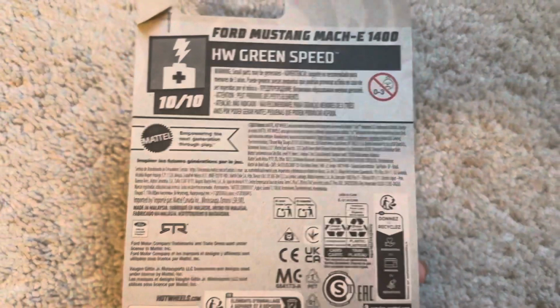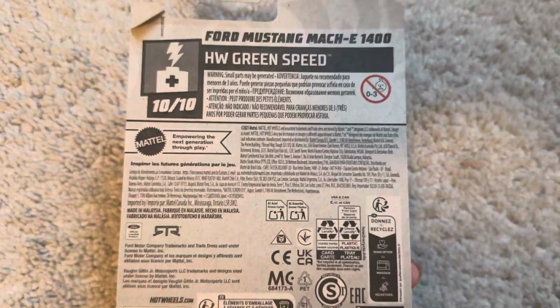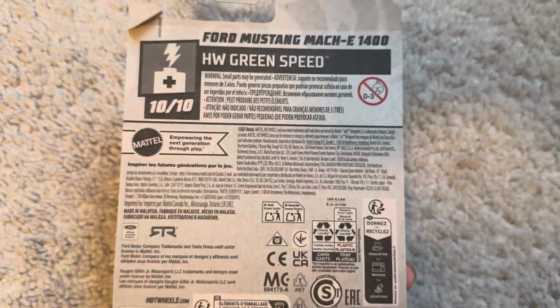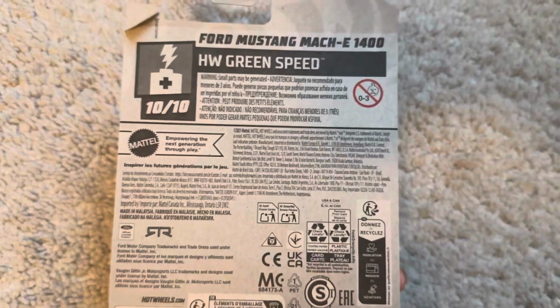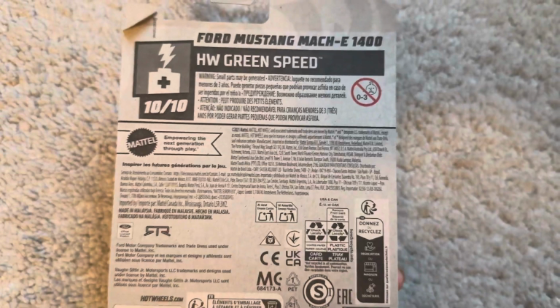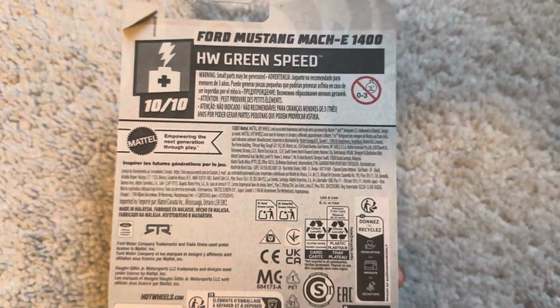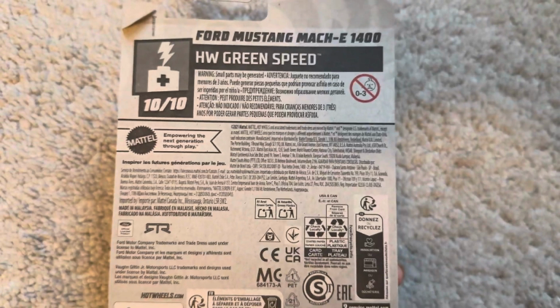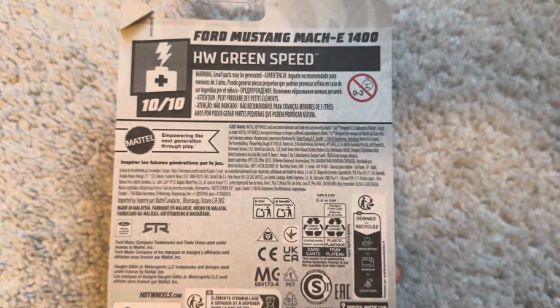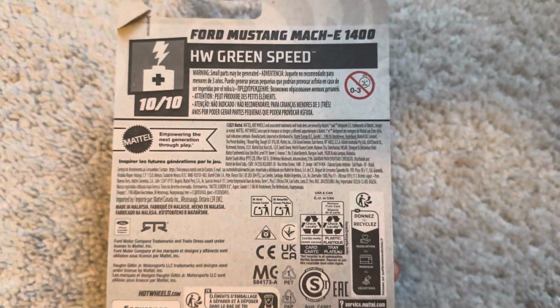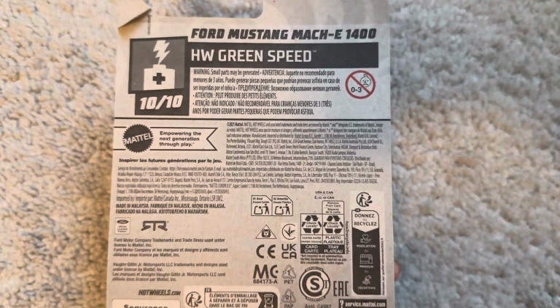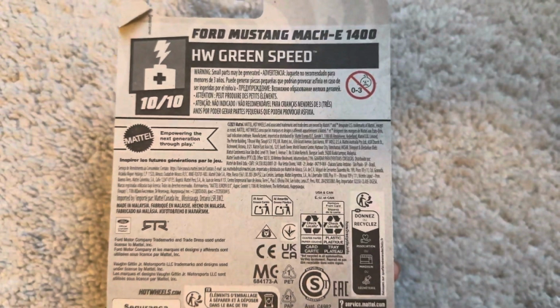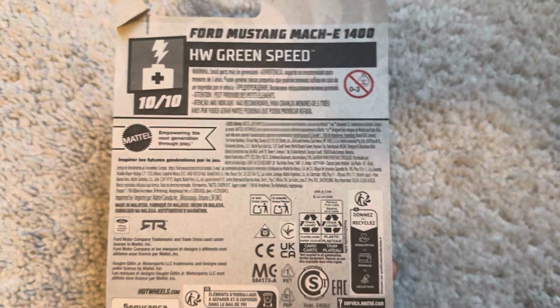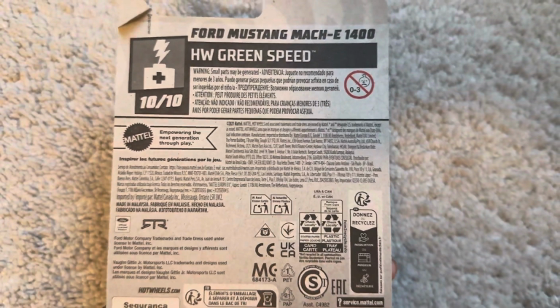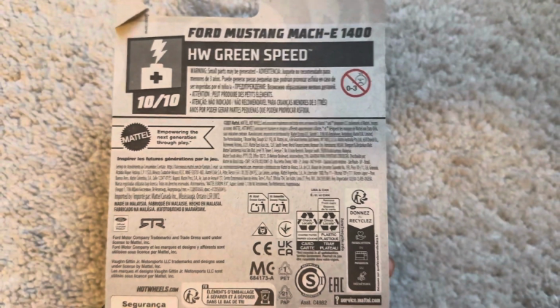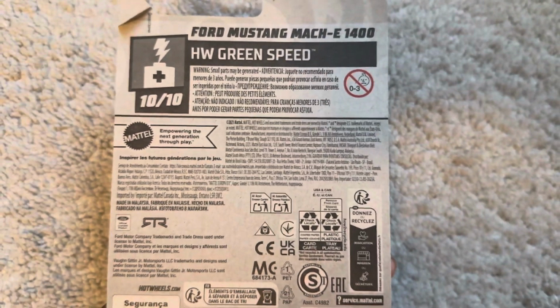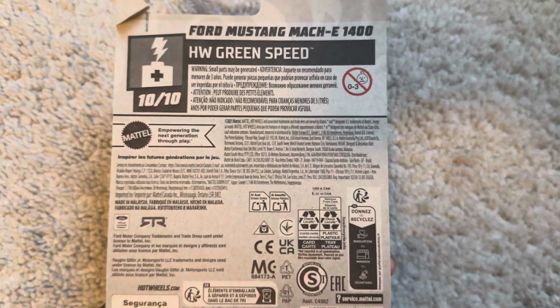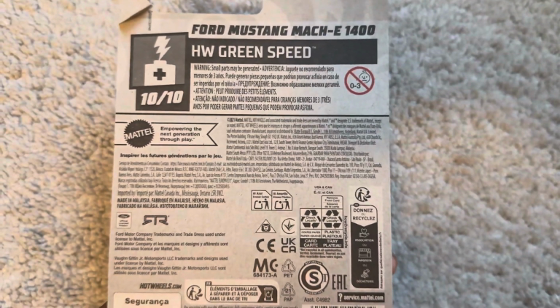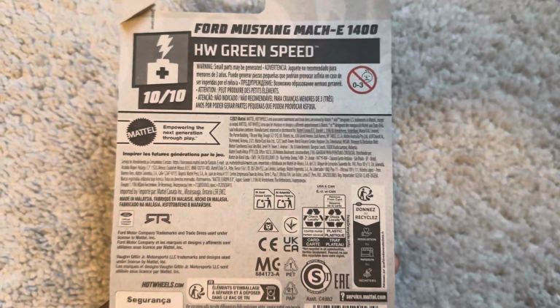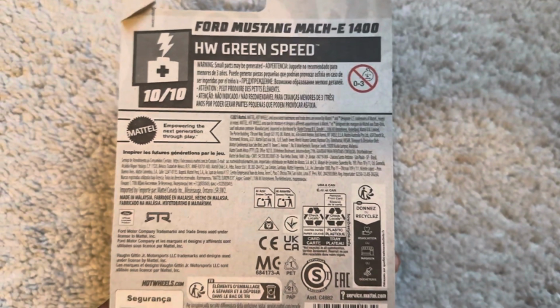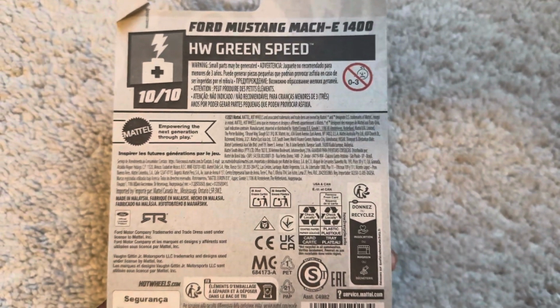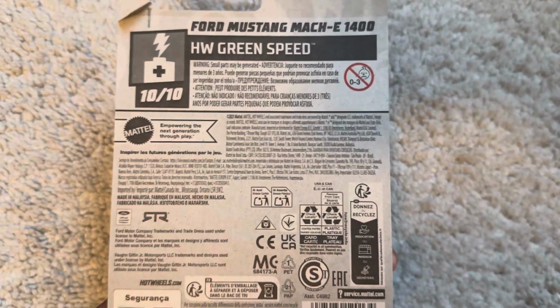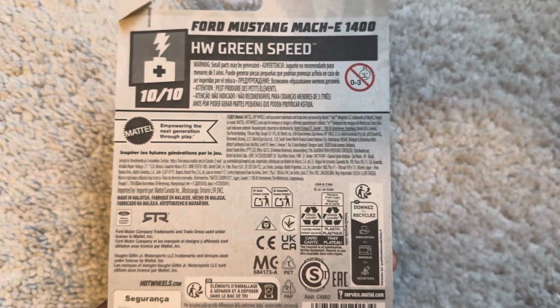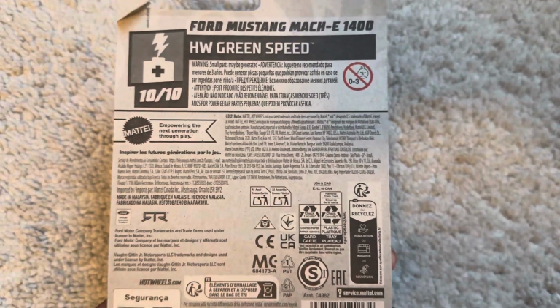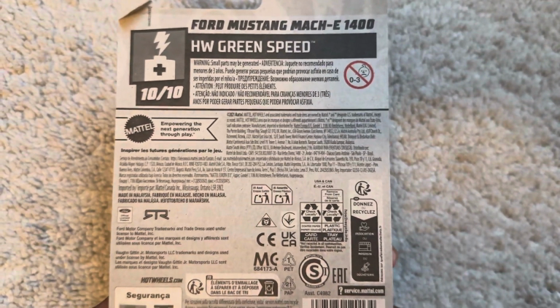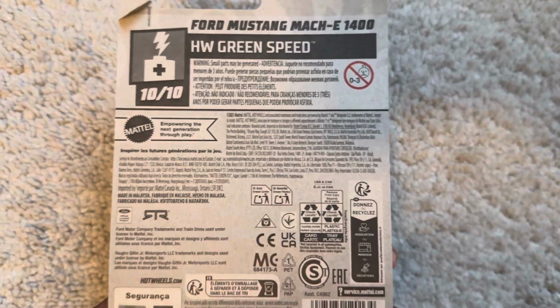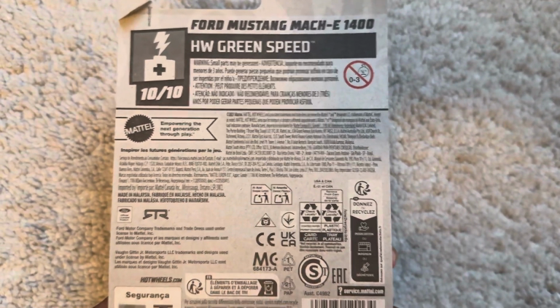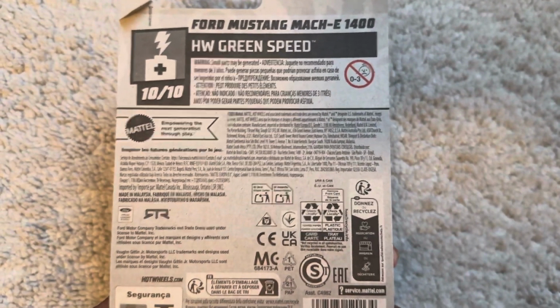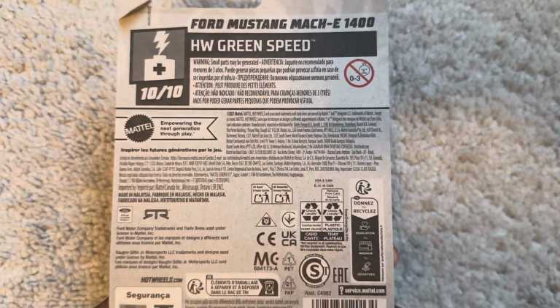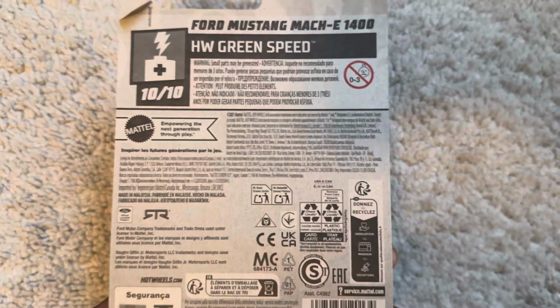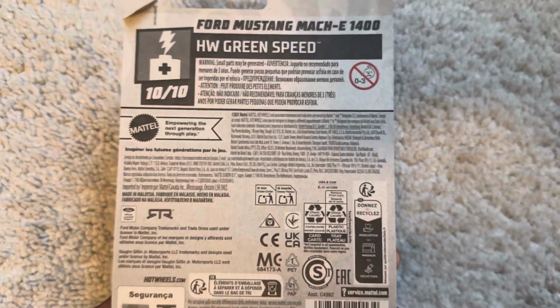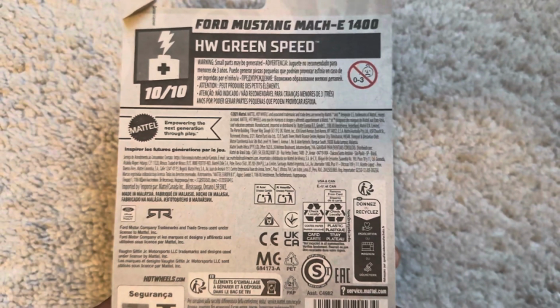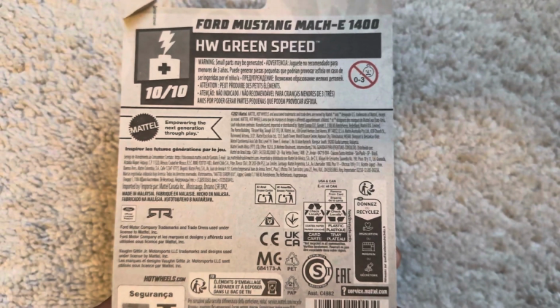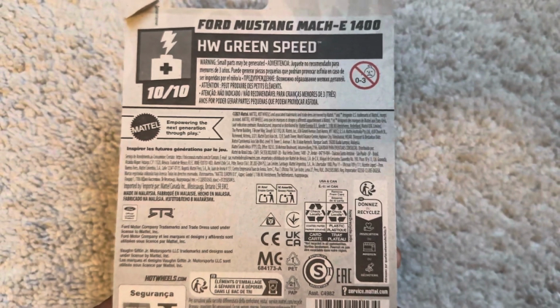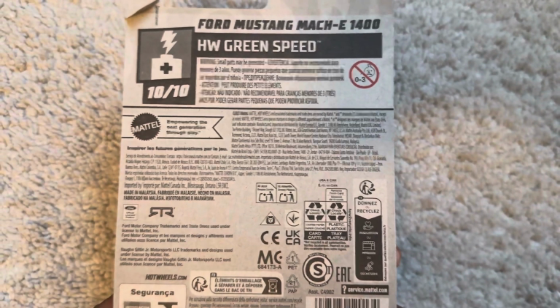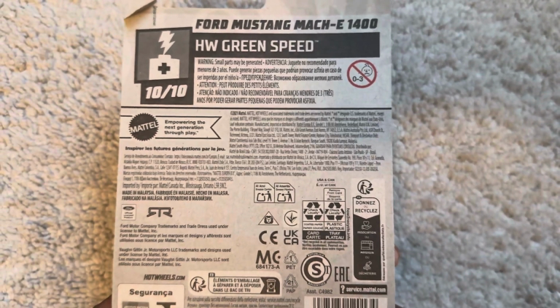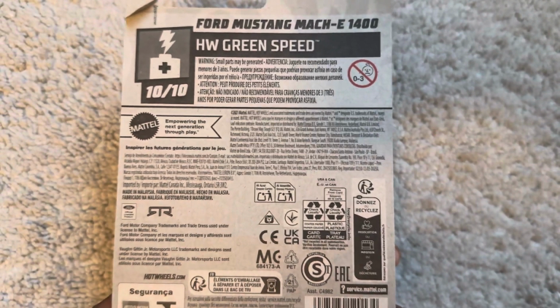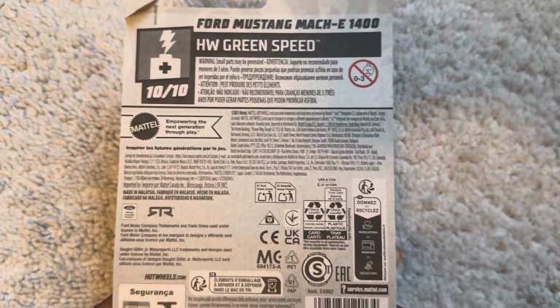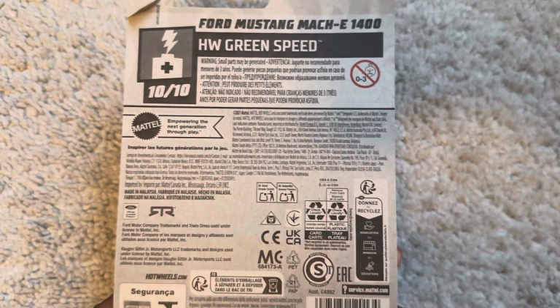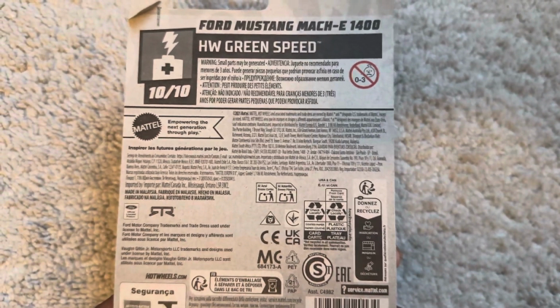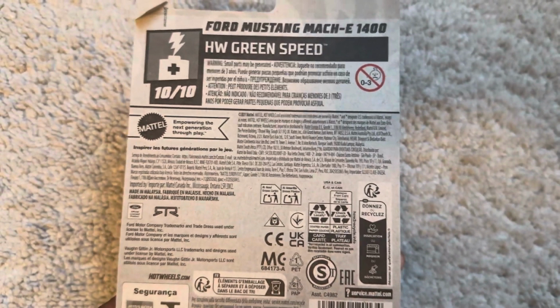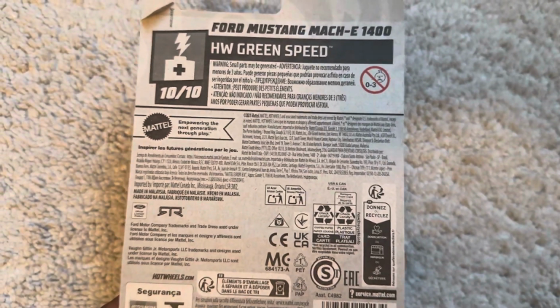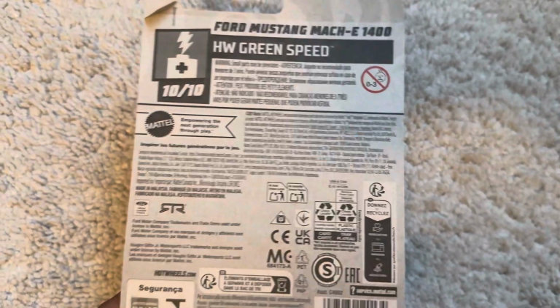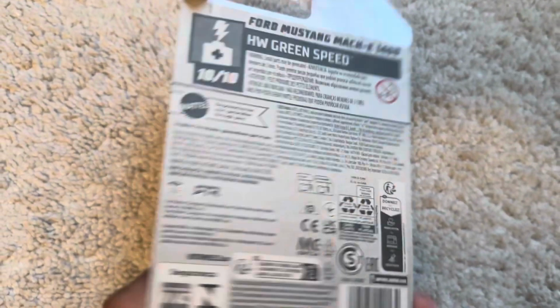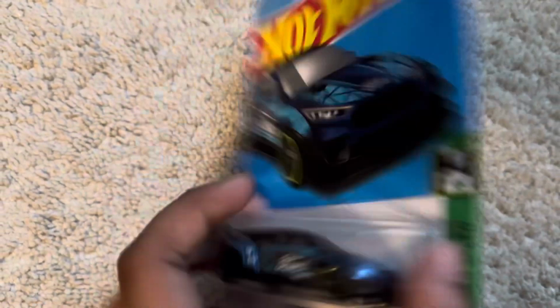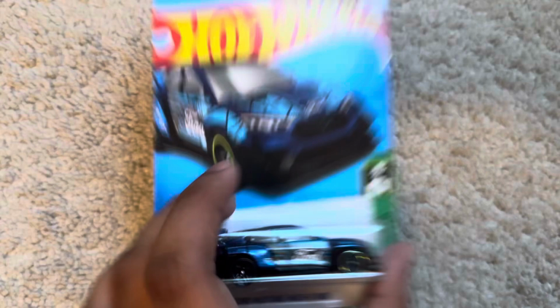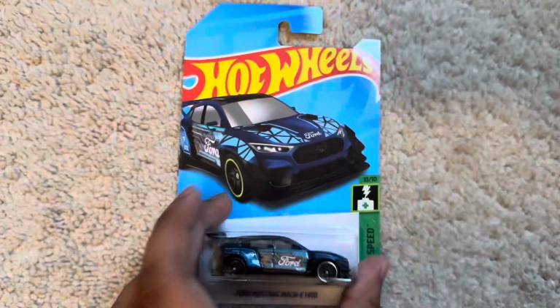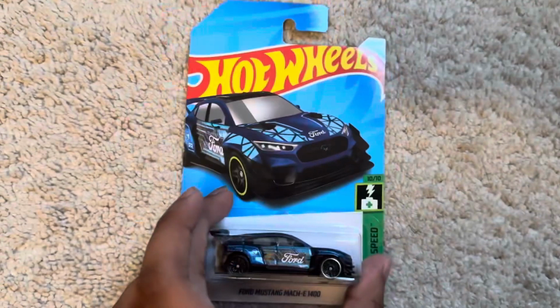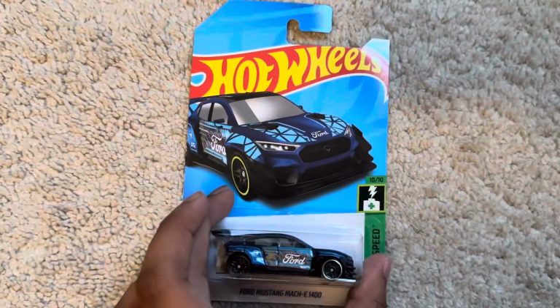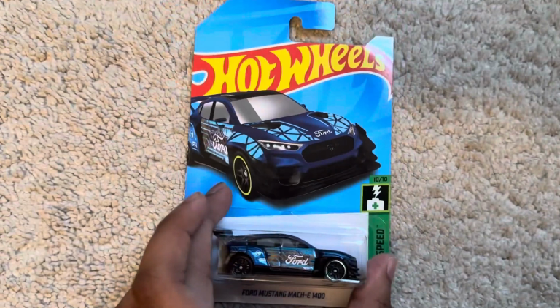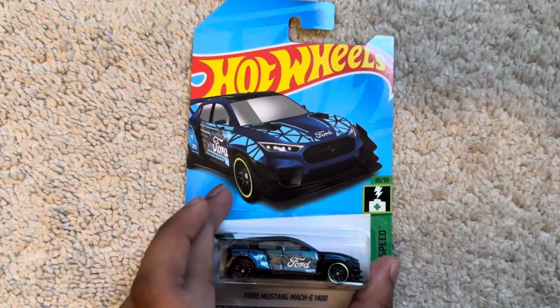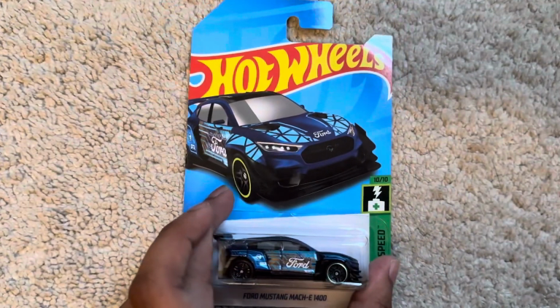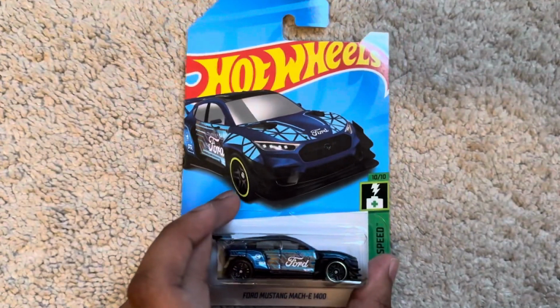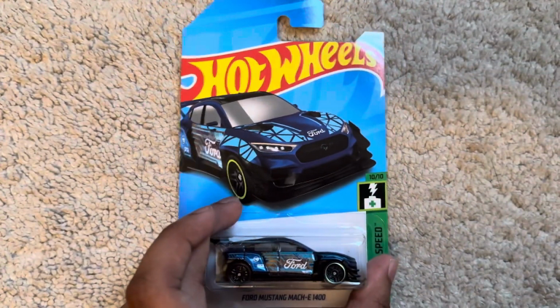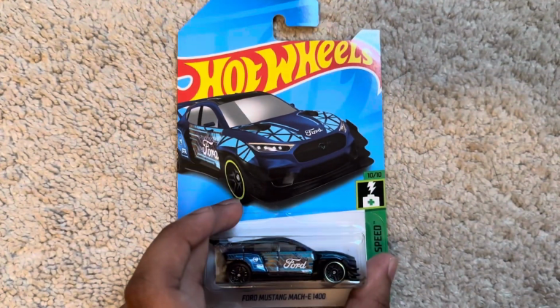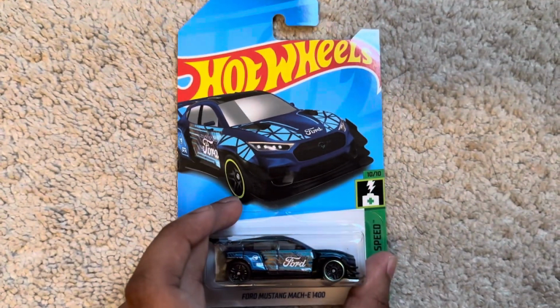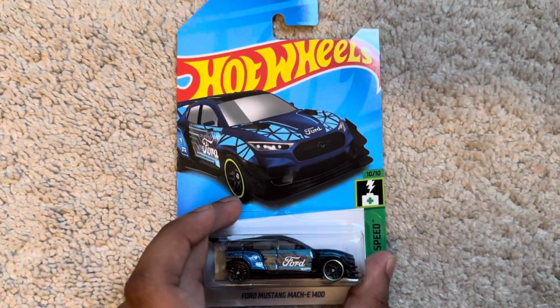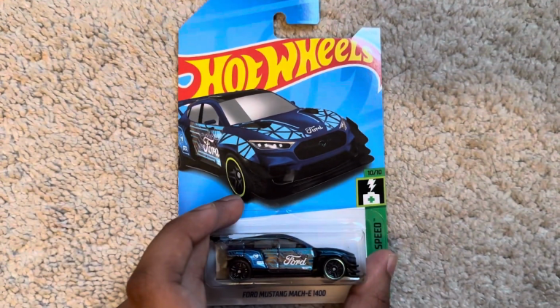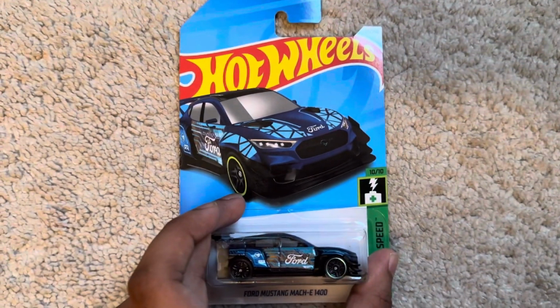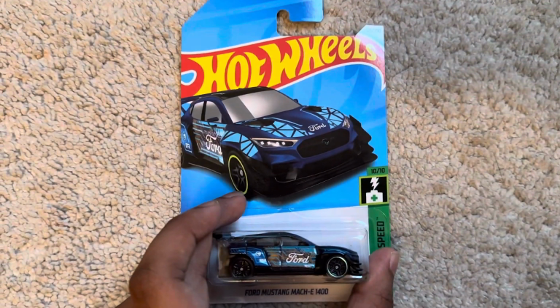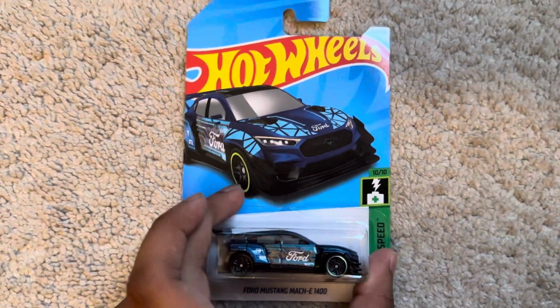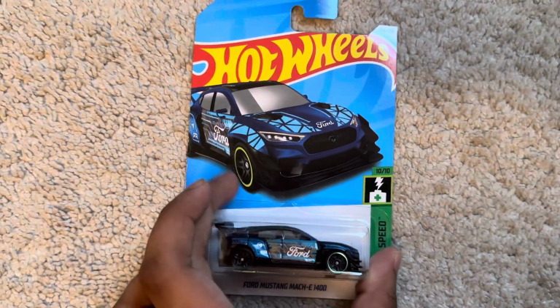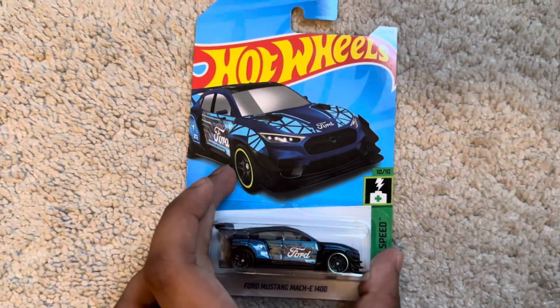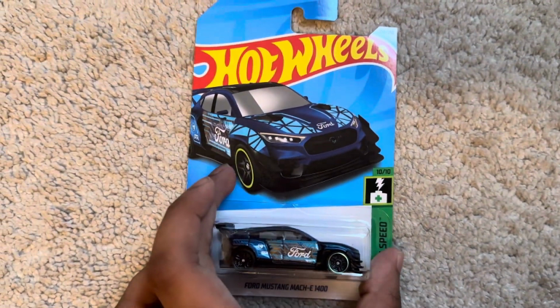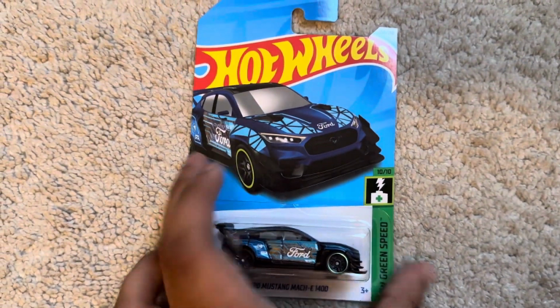Look, there's nothing on the back, but there's a Ford Motor Company trademark. Let's unbox this car.